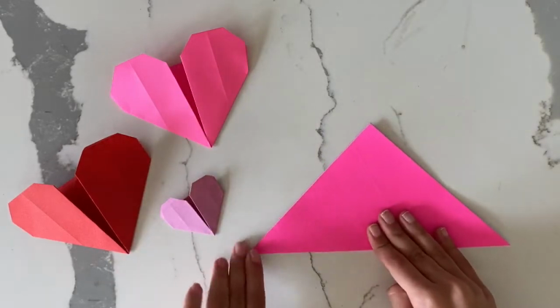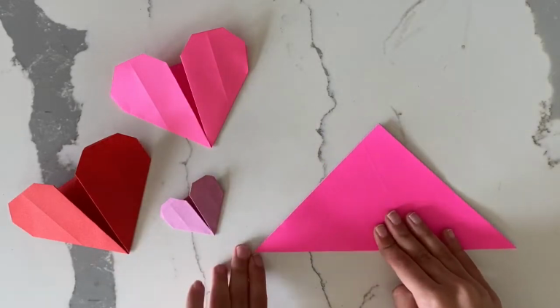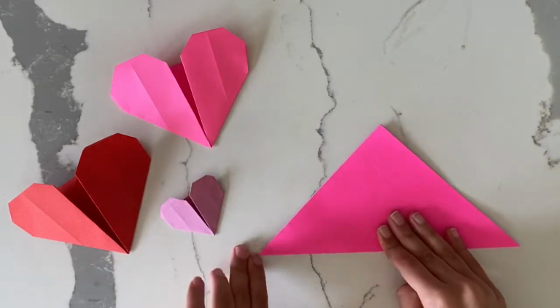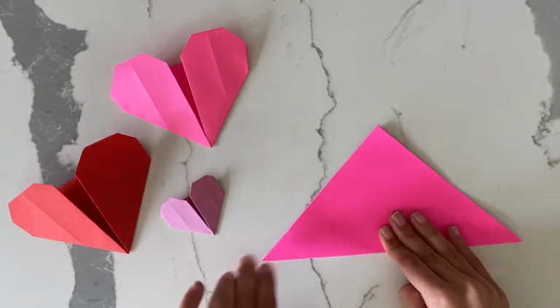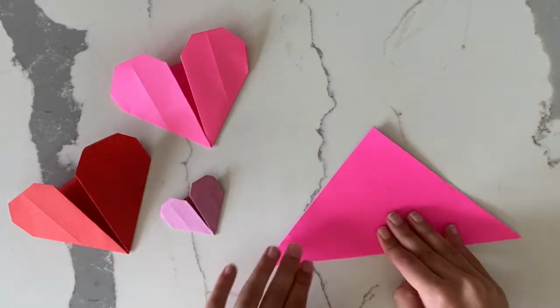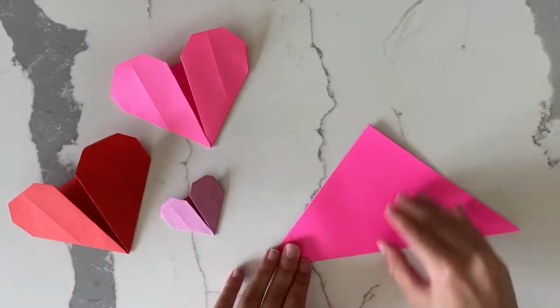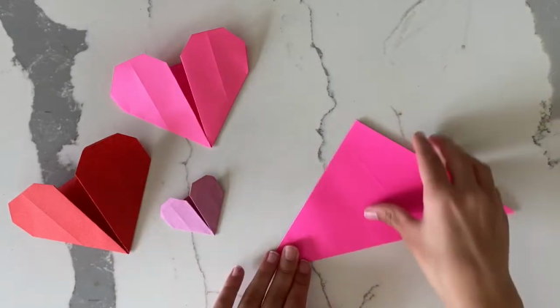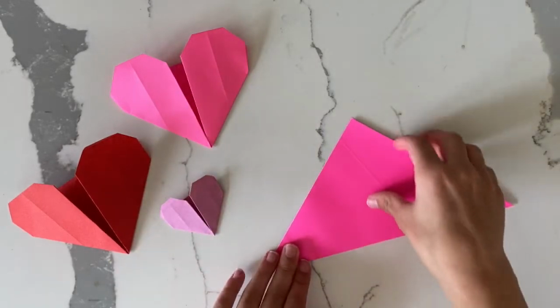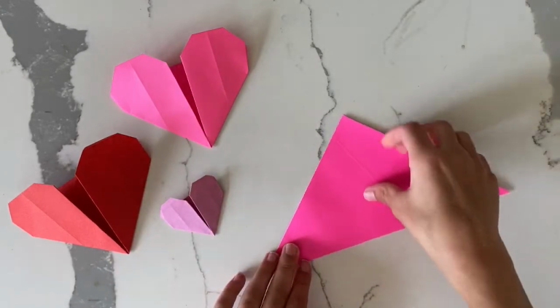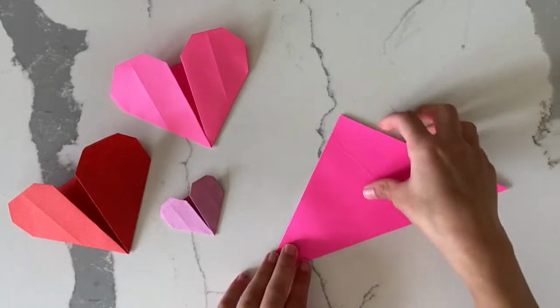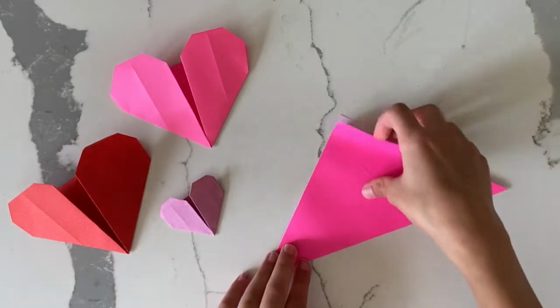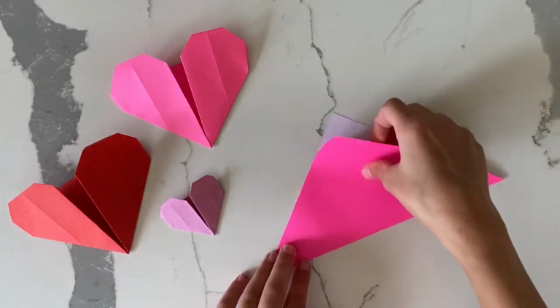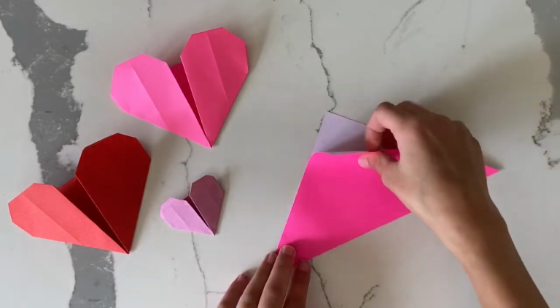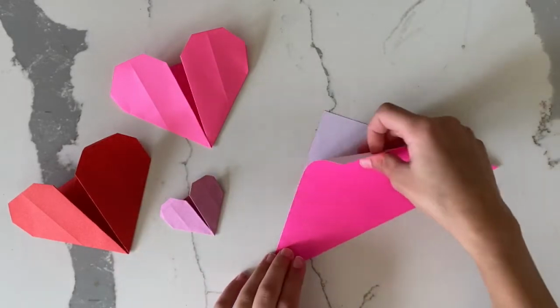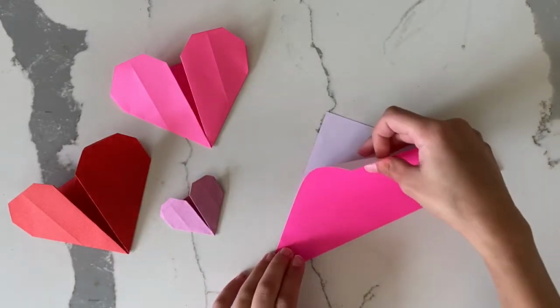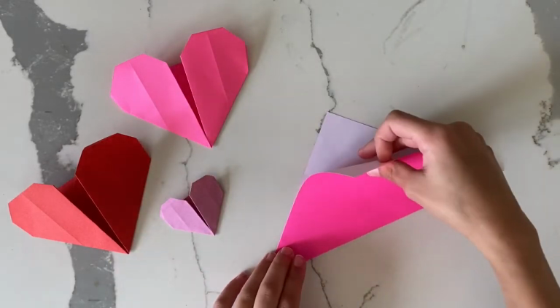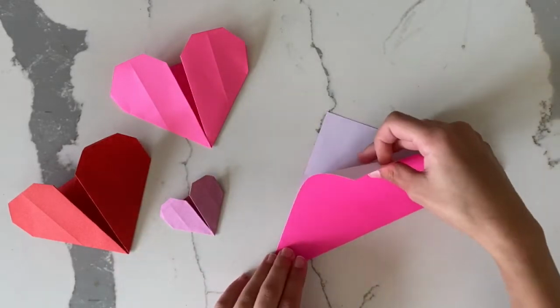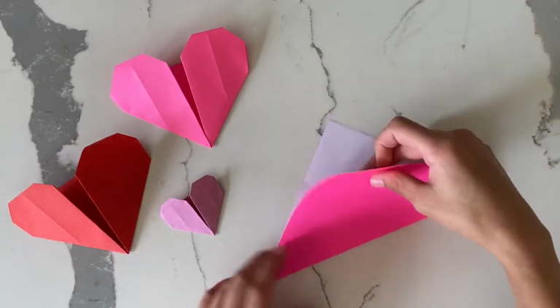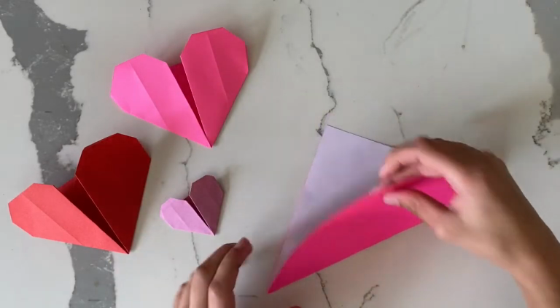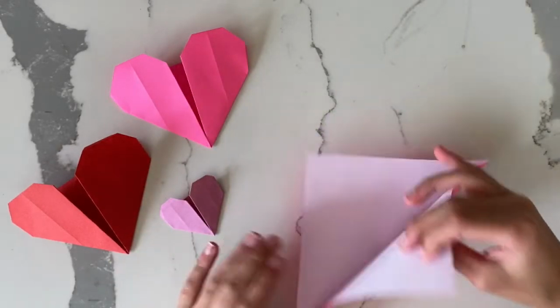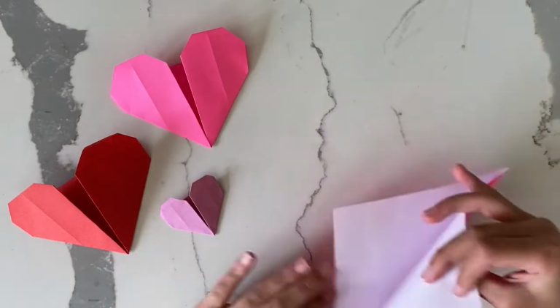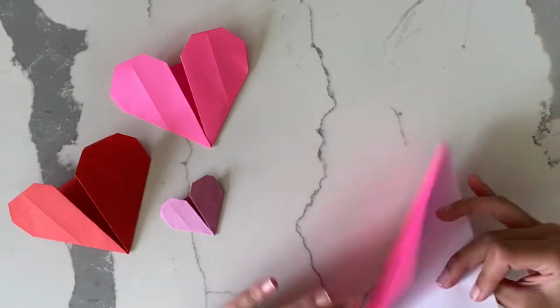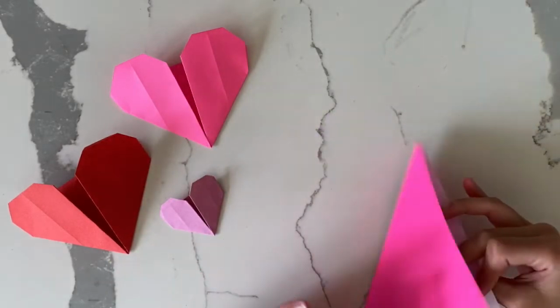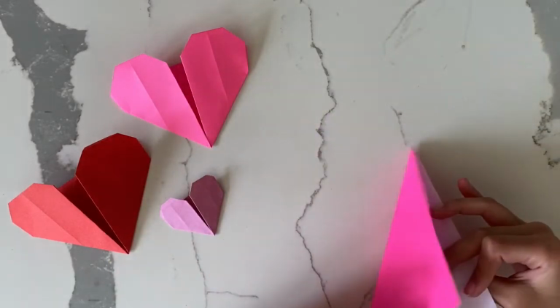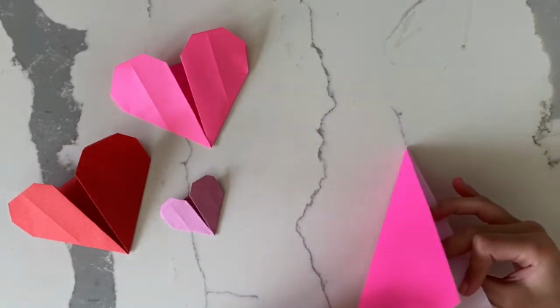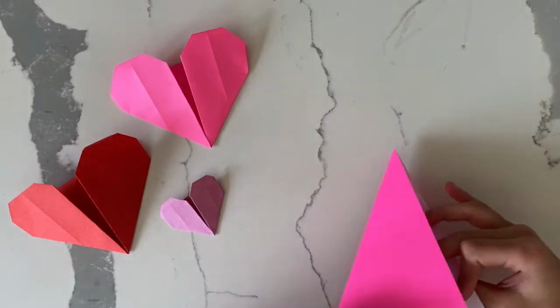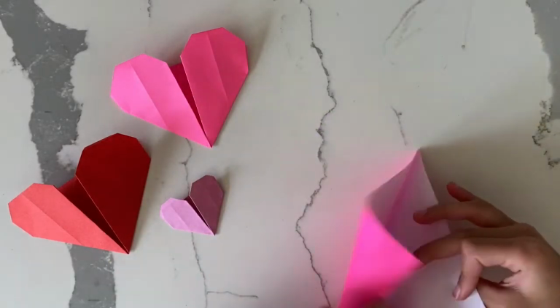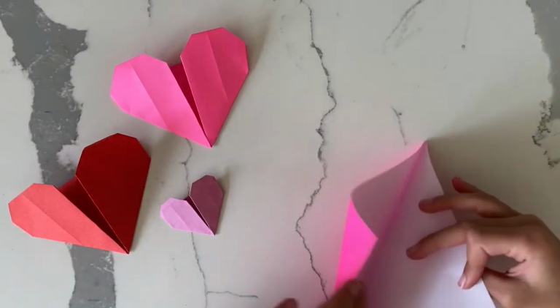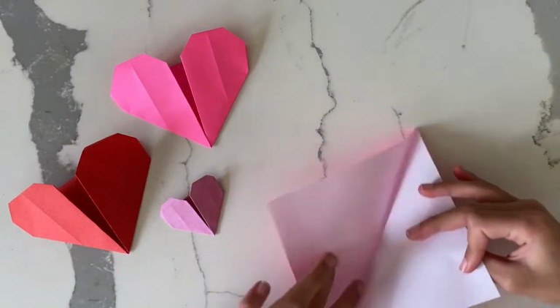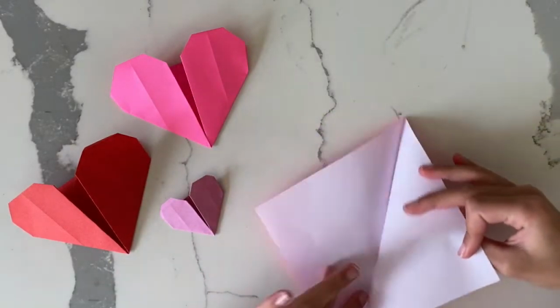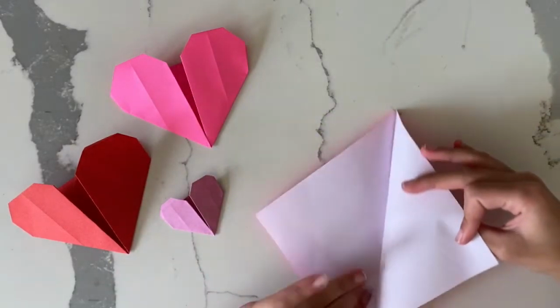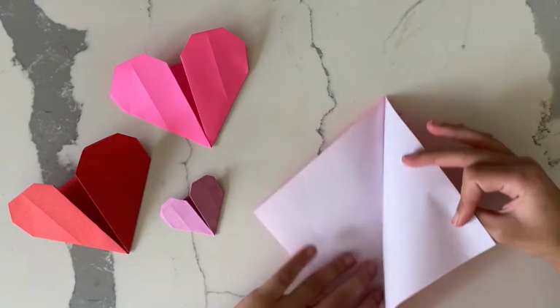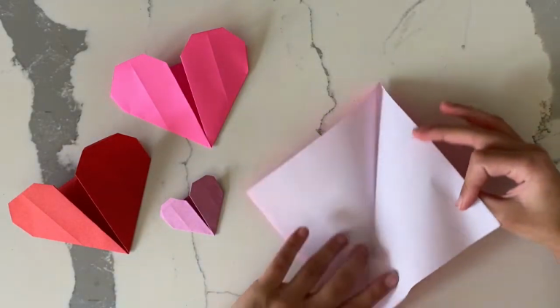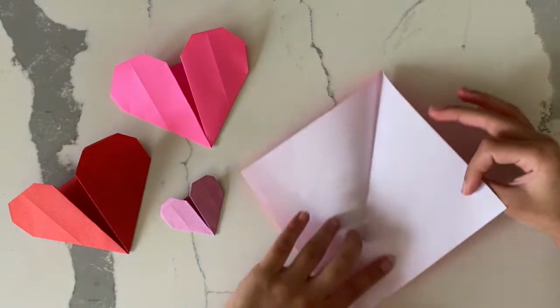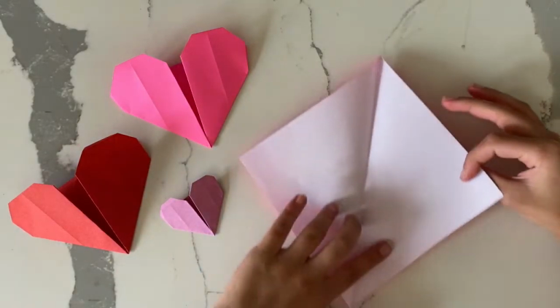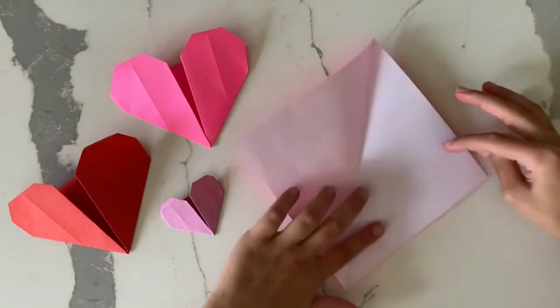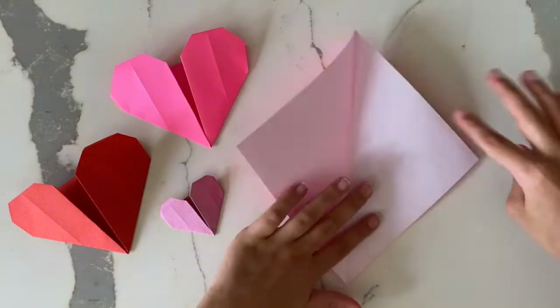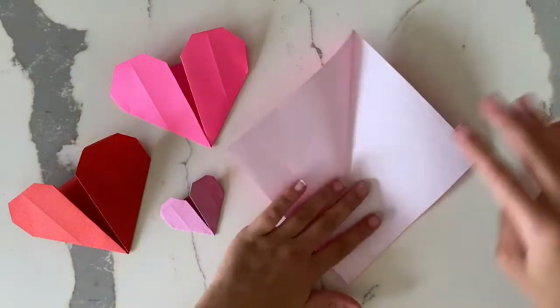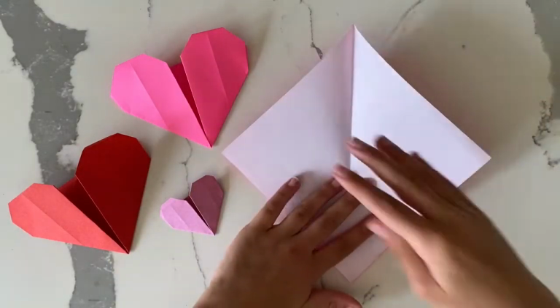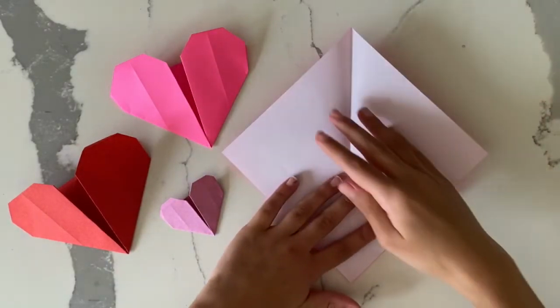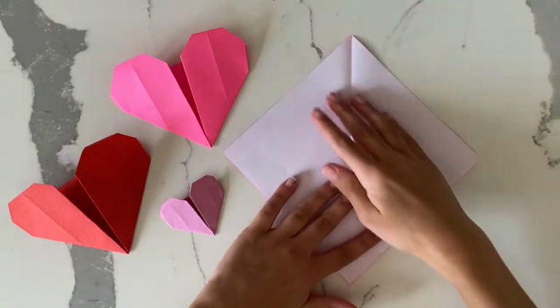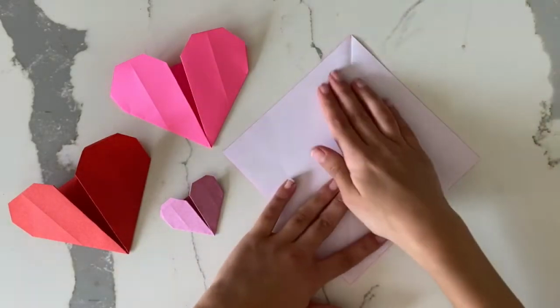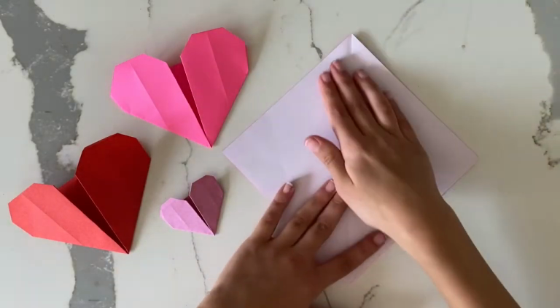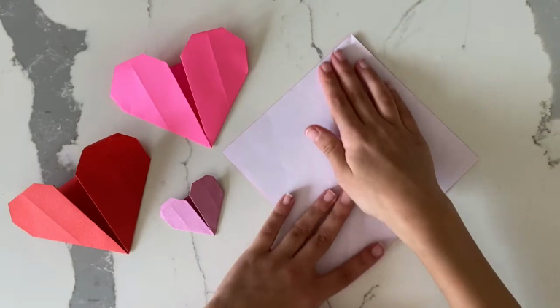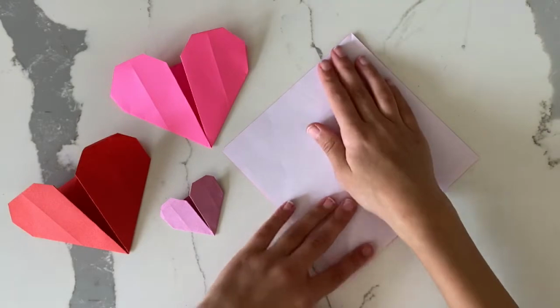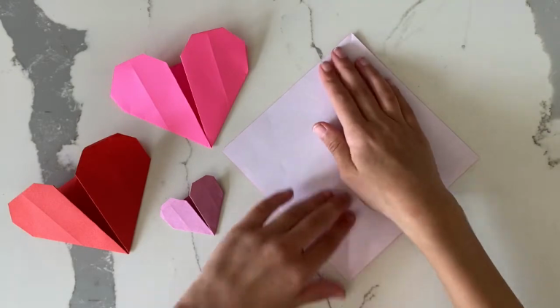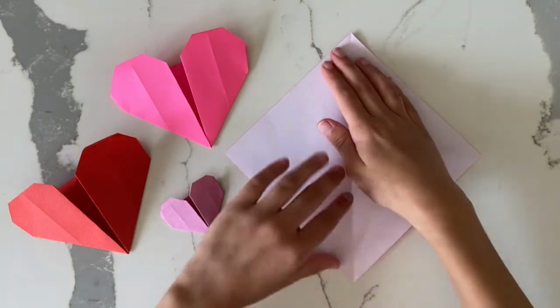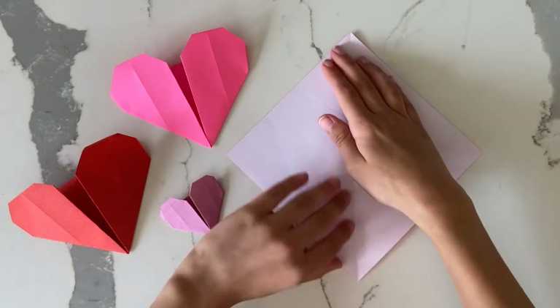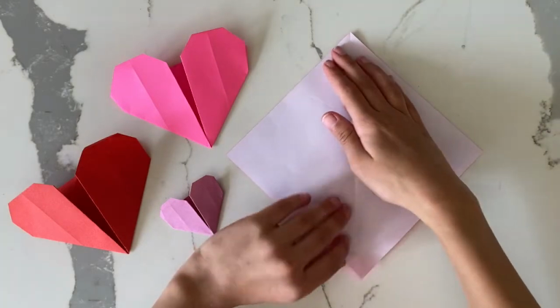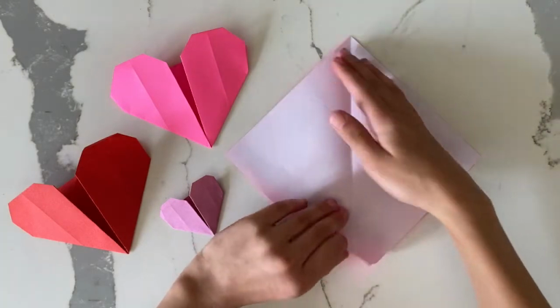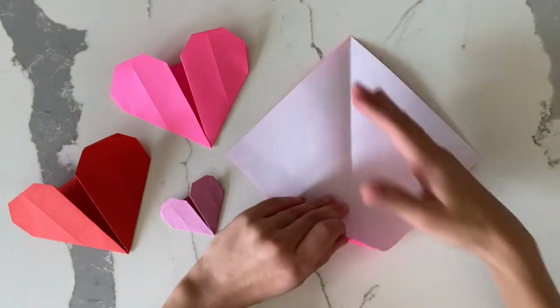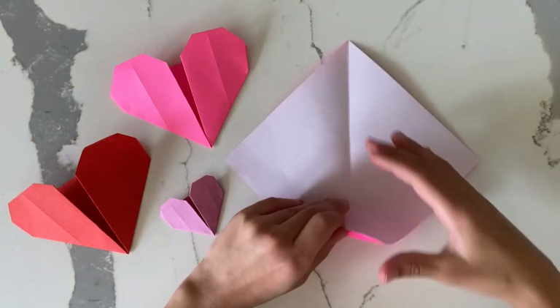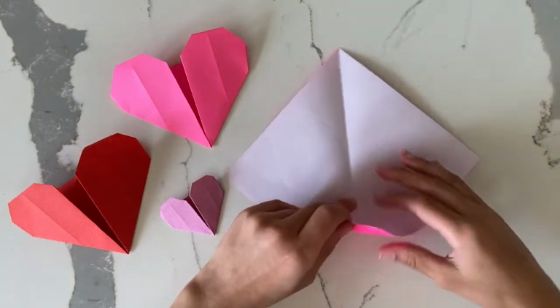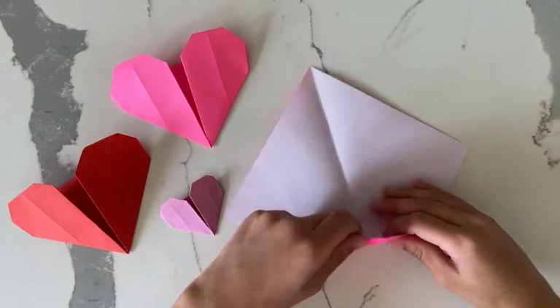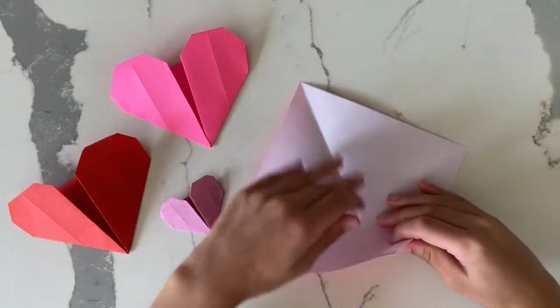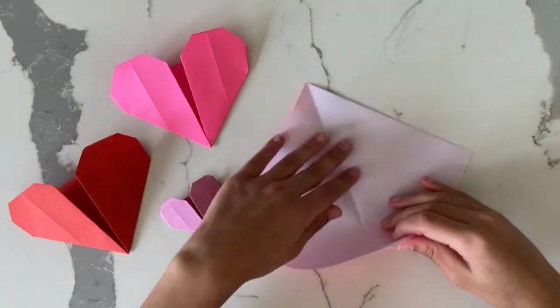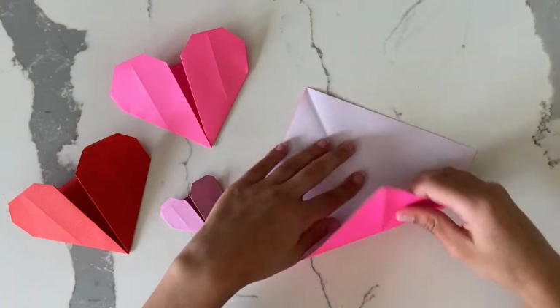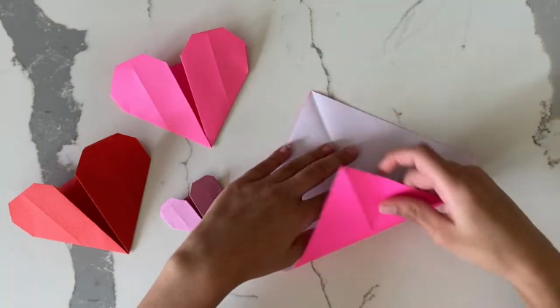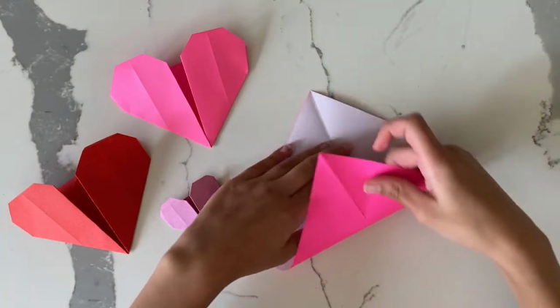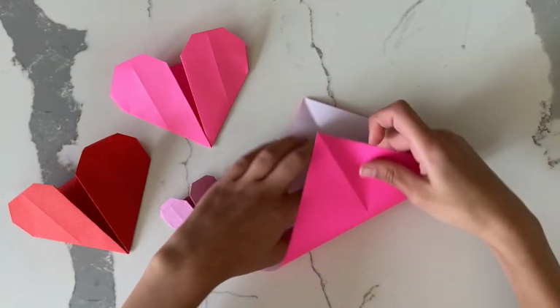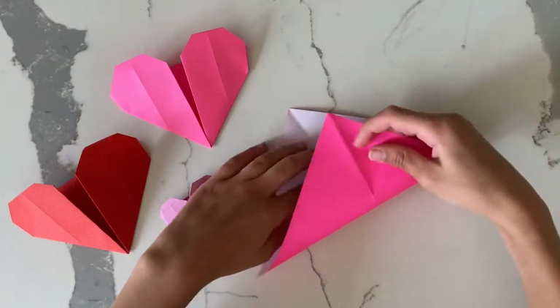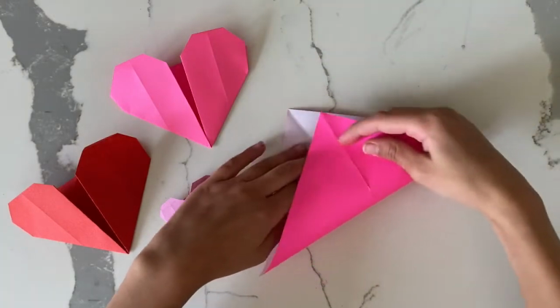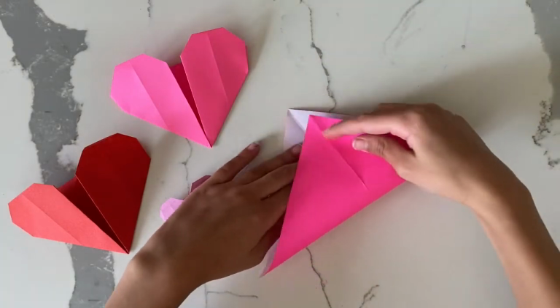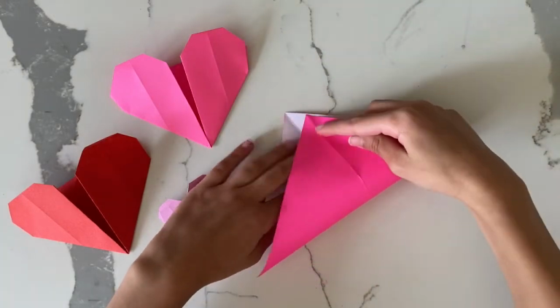After you do that, you unfold it and then take the other two corners and fold them together.